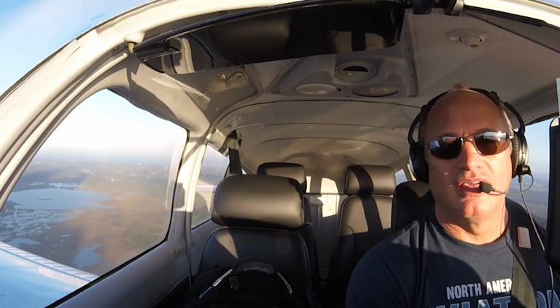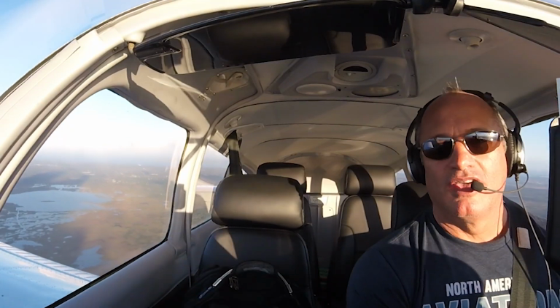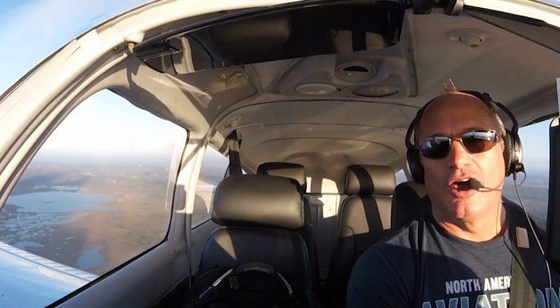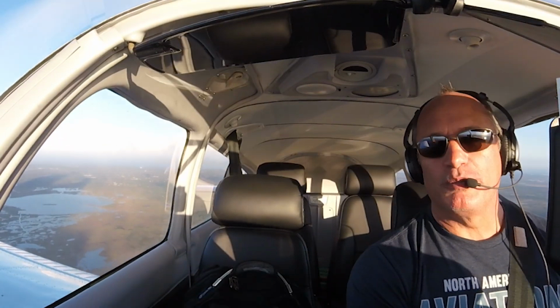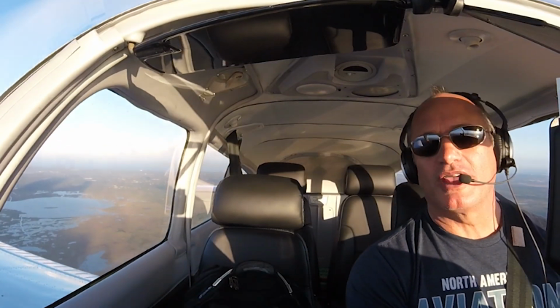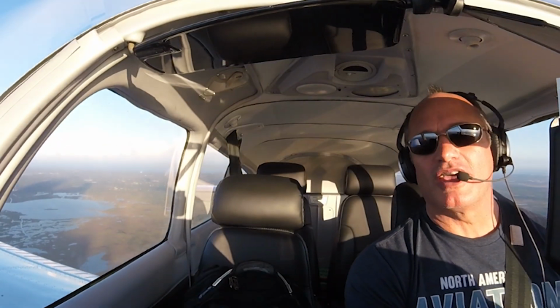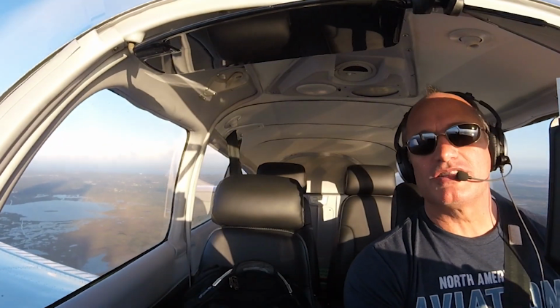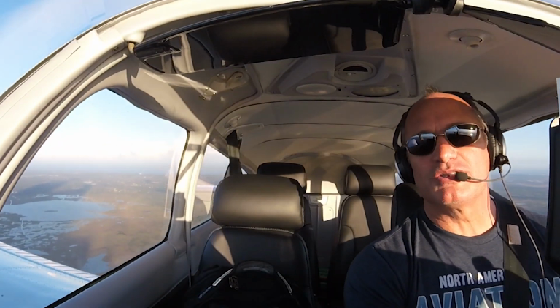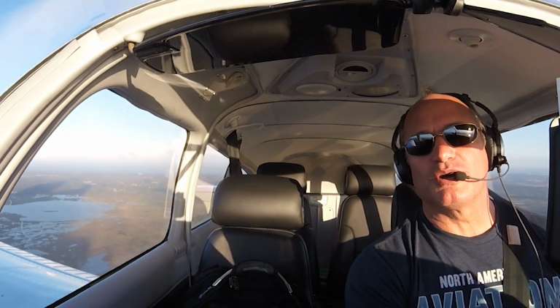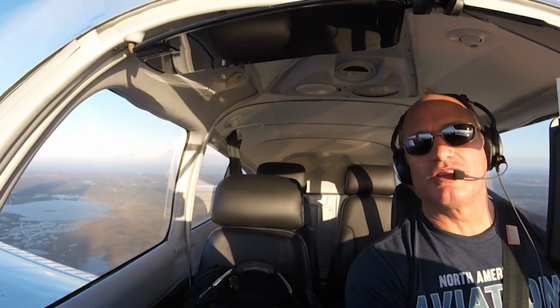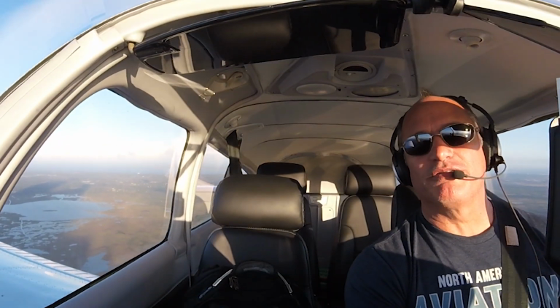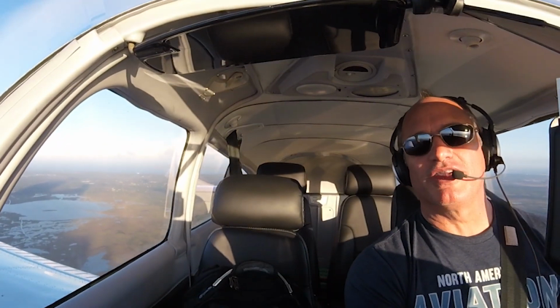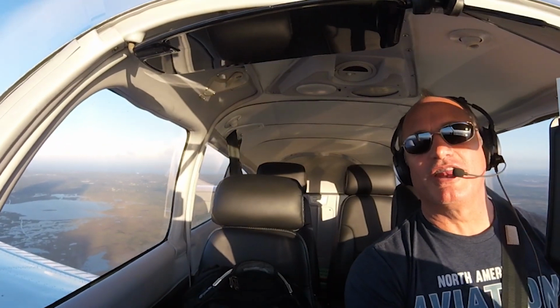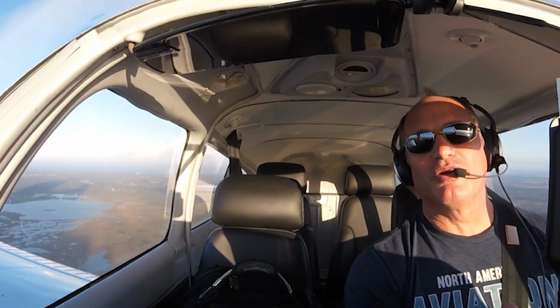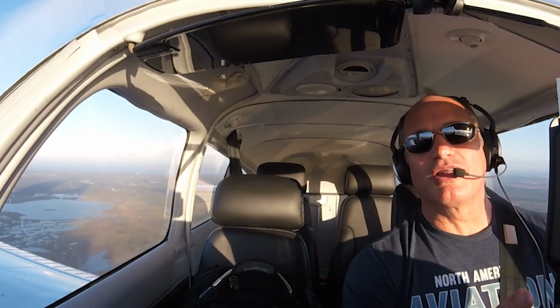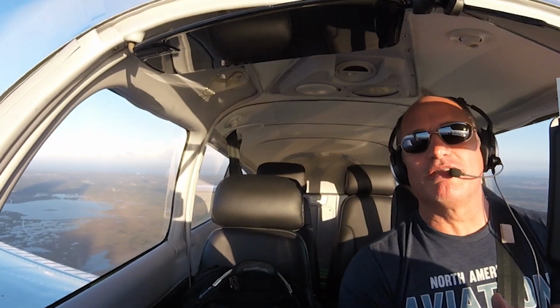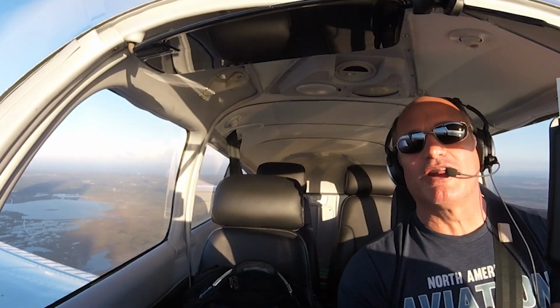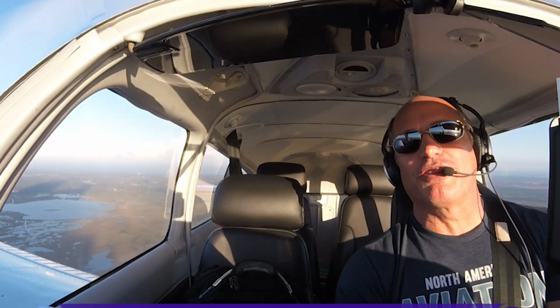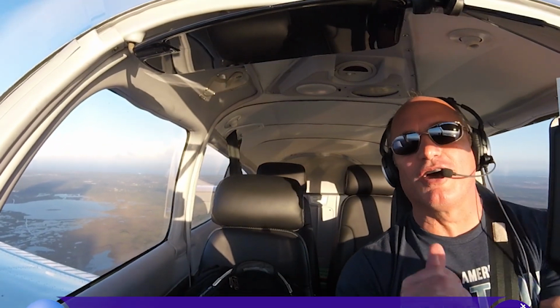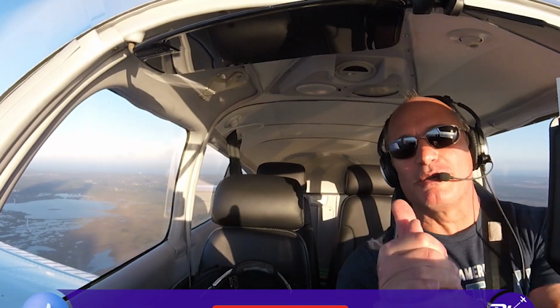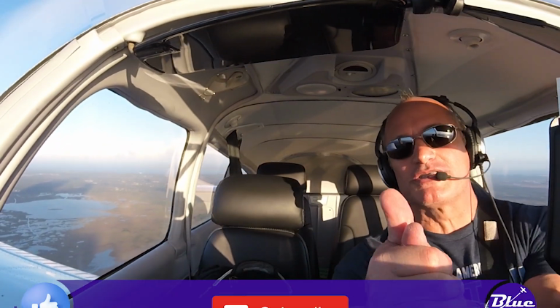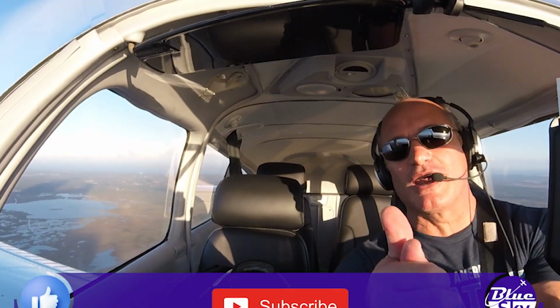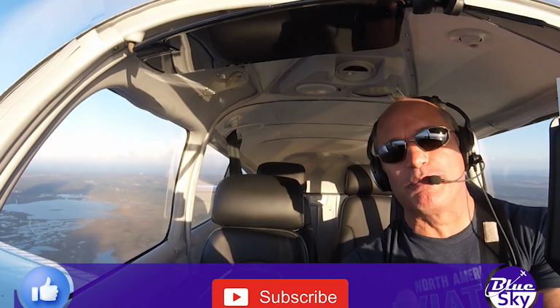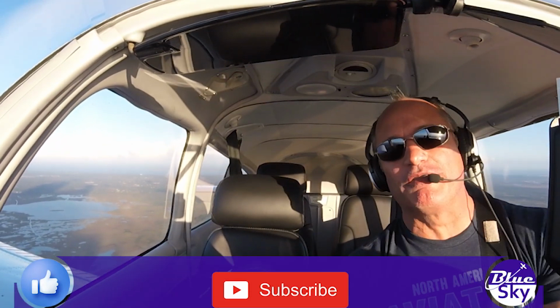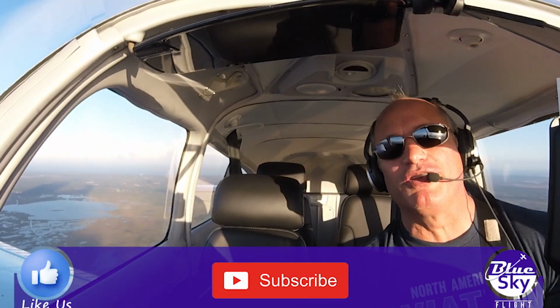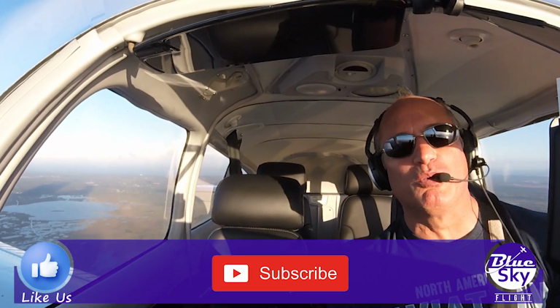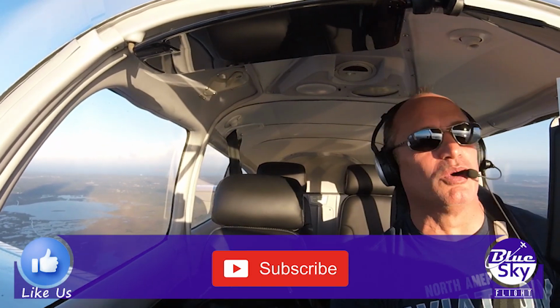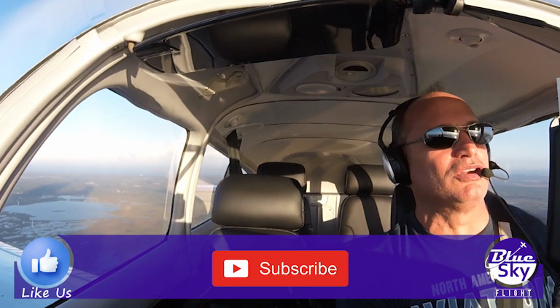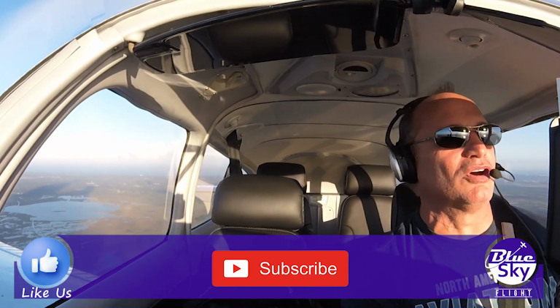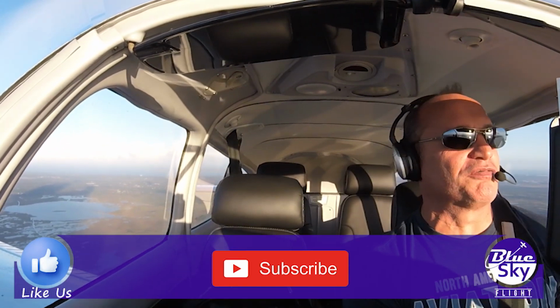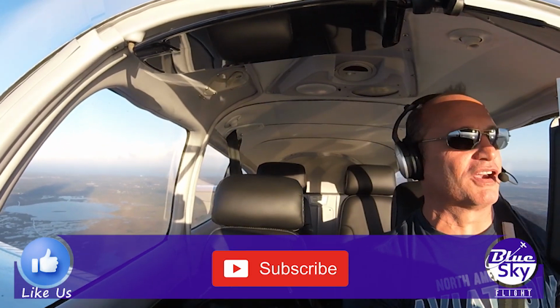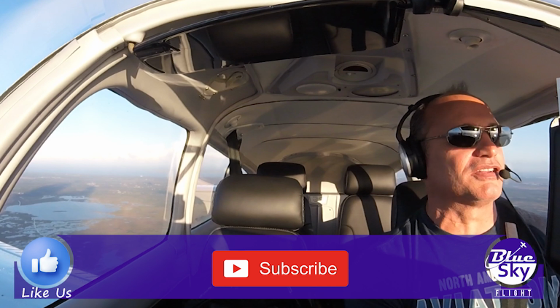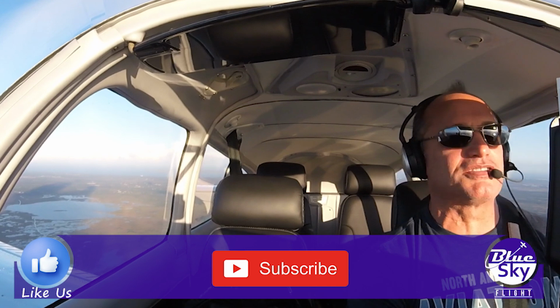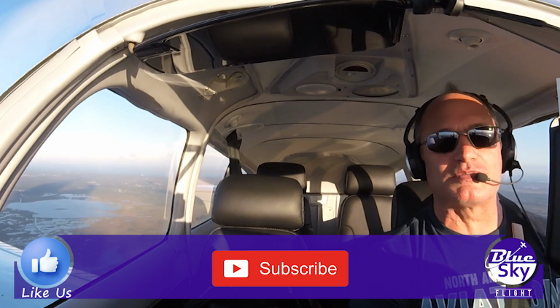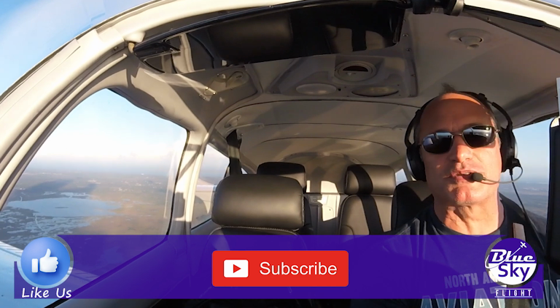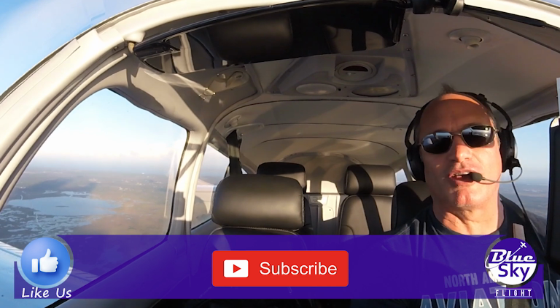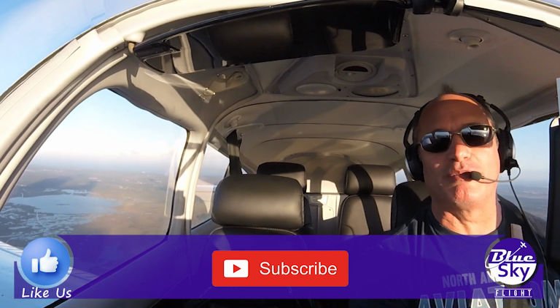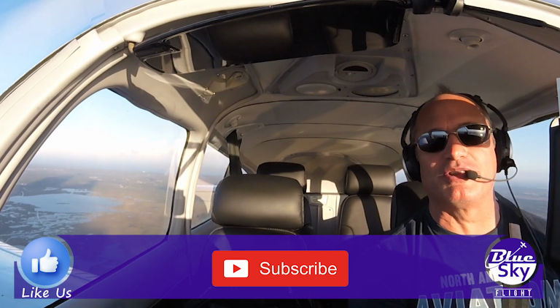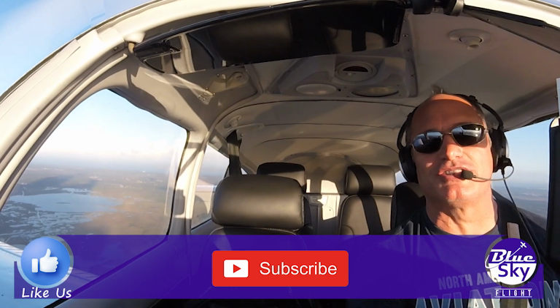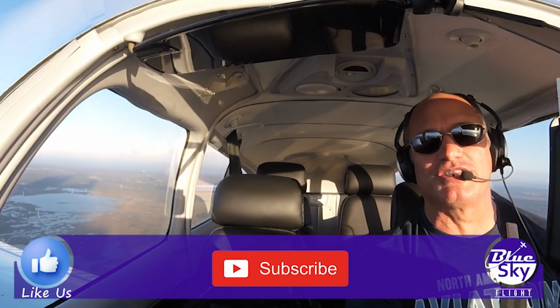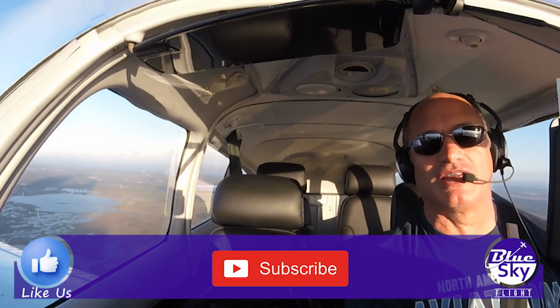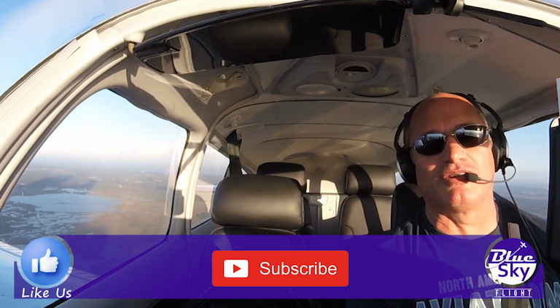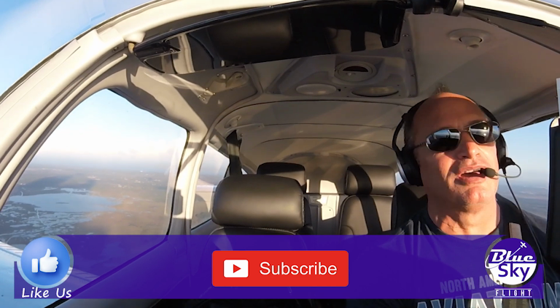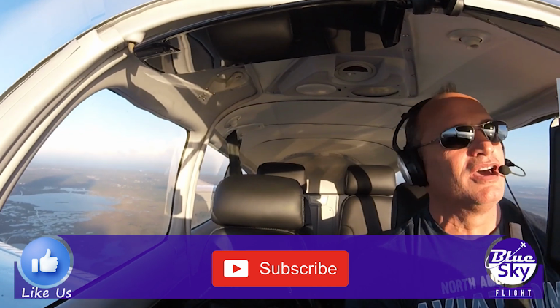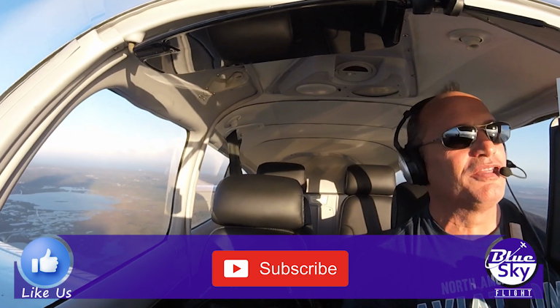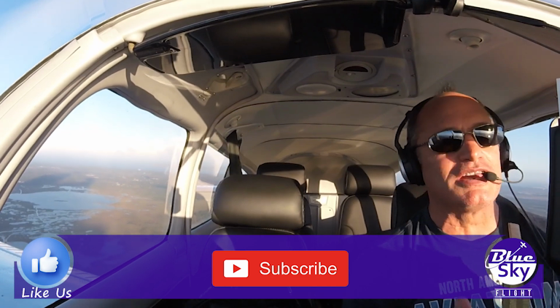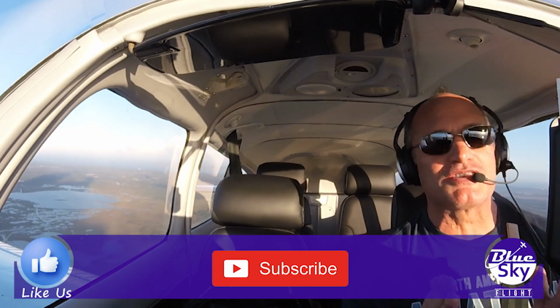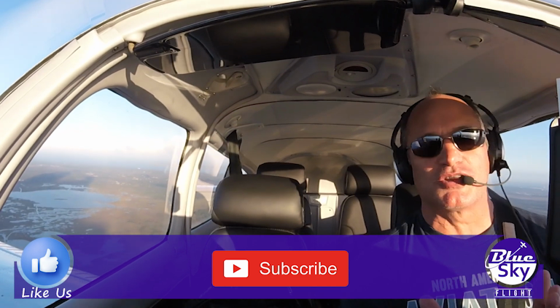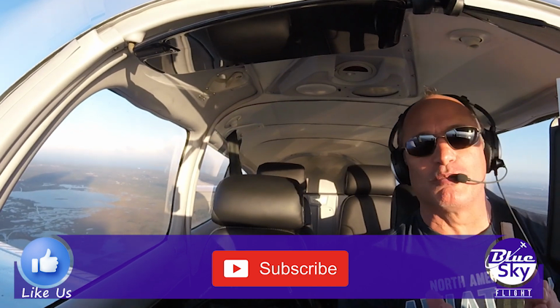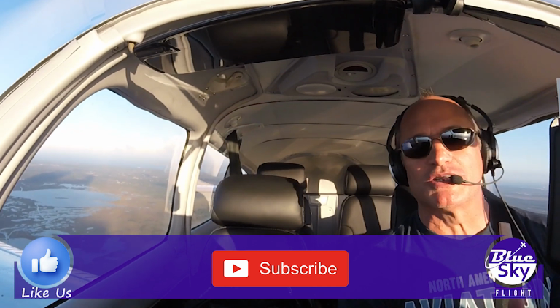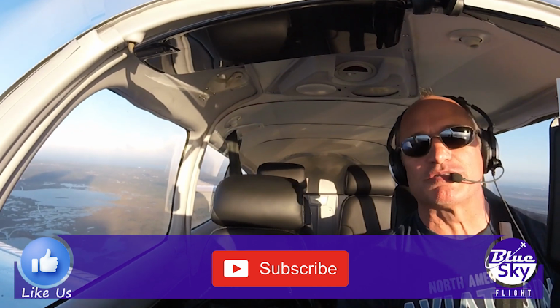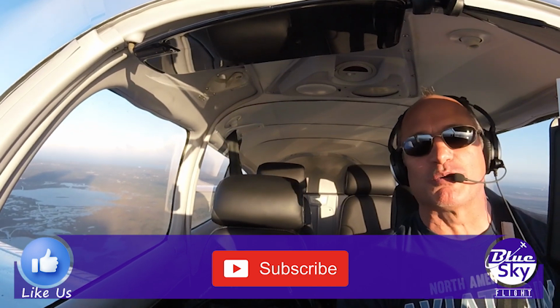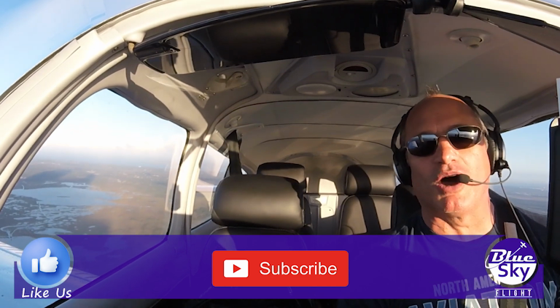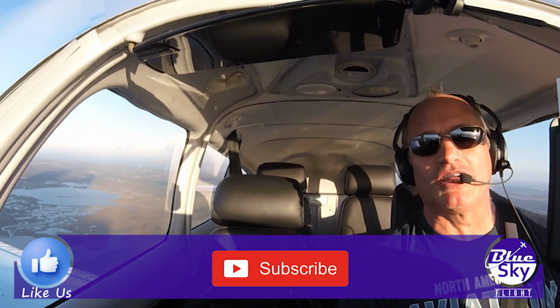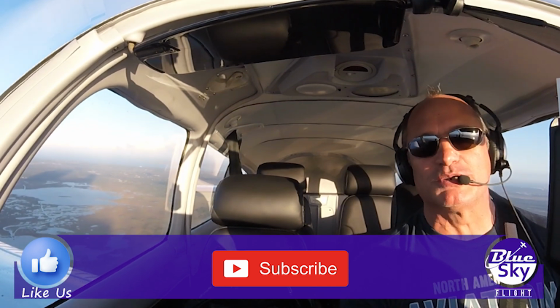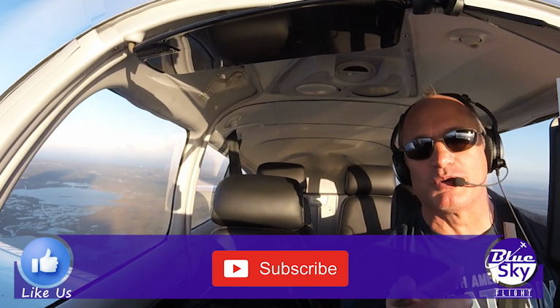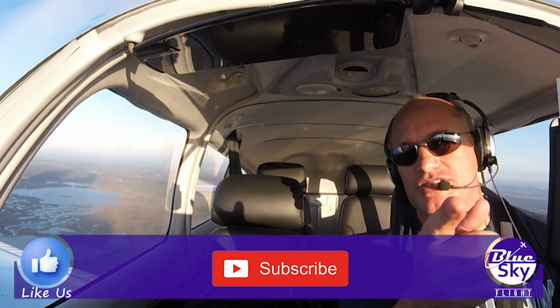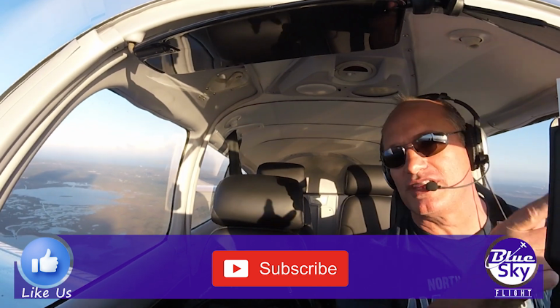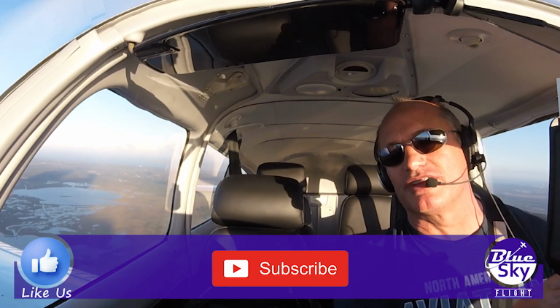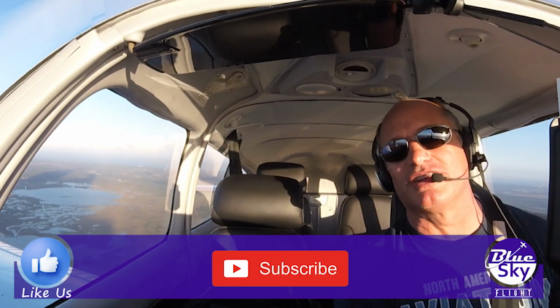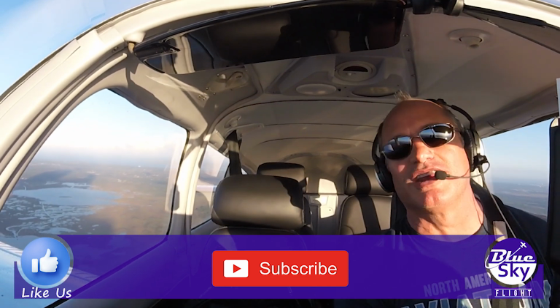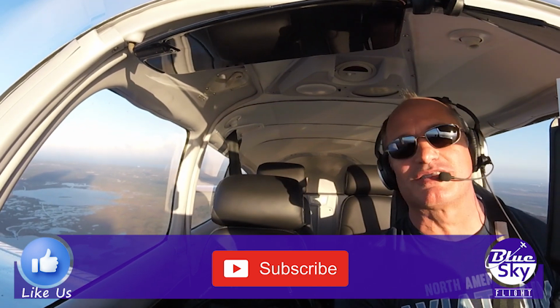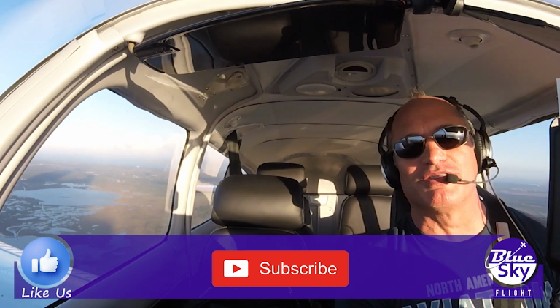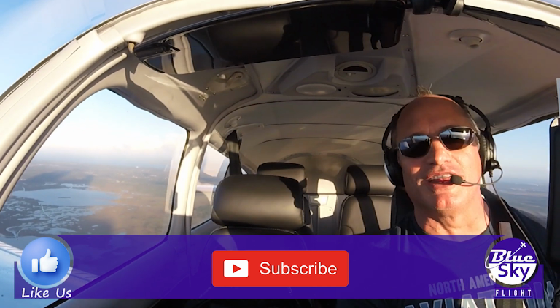Hope you guys enjoyed the video. Give it a thumbs up if you would, don't forget to subscribe to the channel. Thanks so much for watching — we'll see you on the next video.